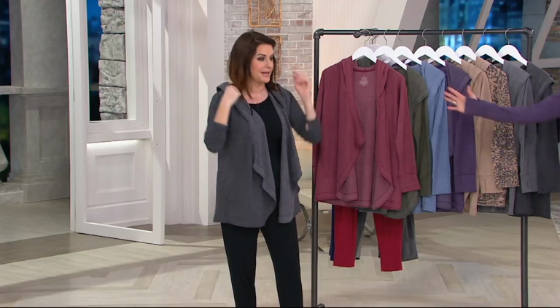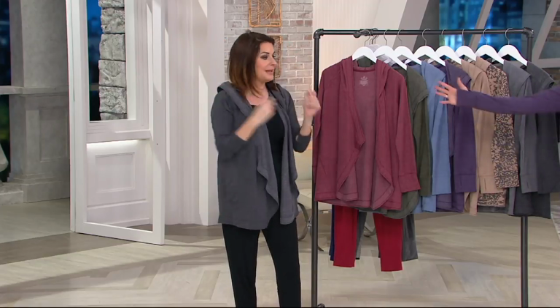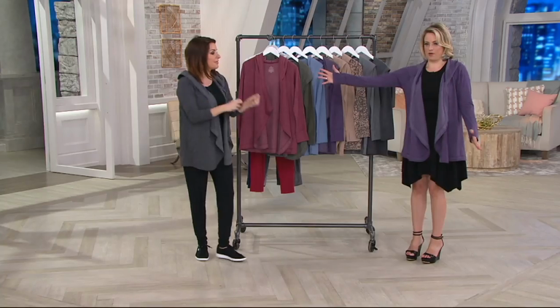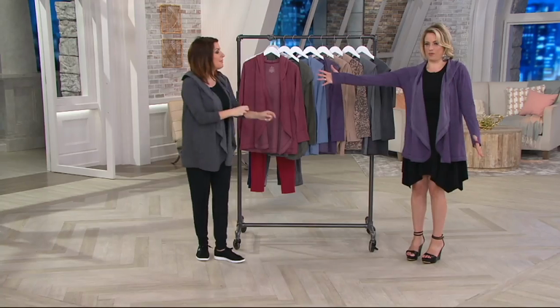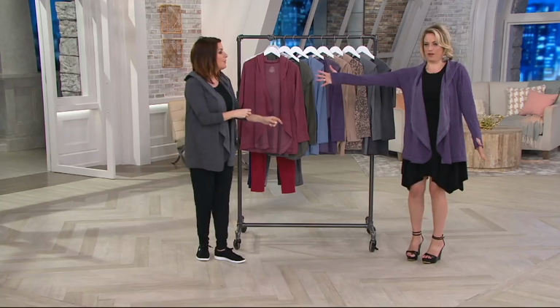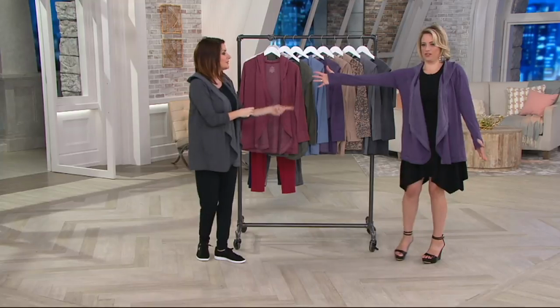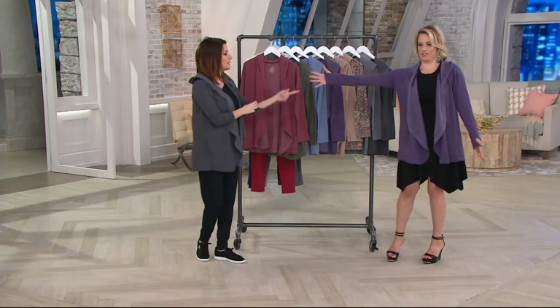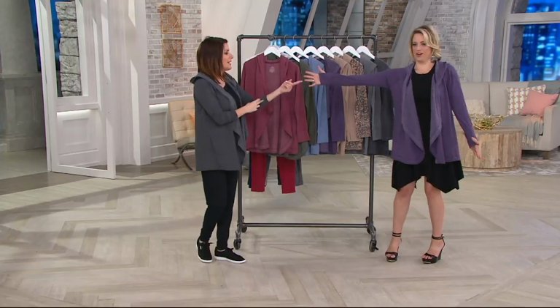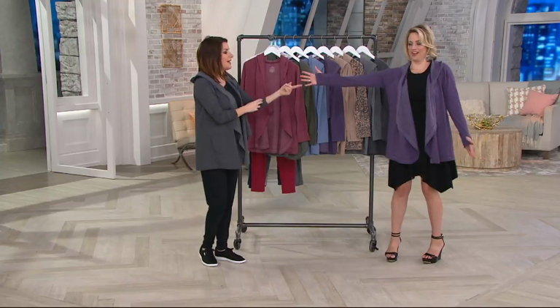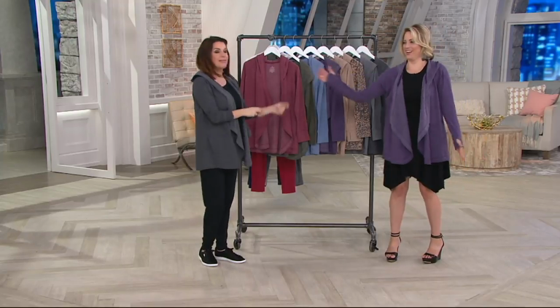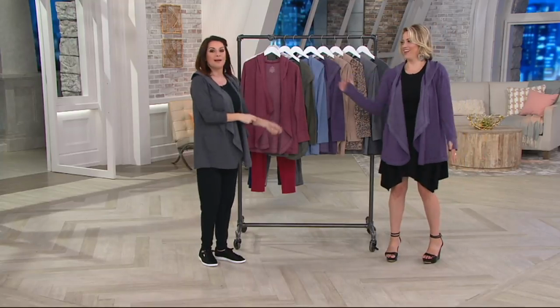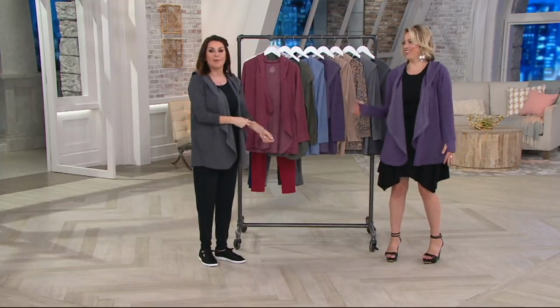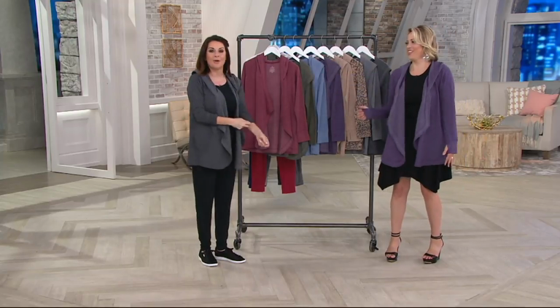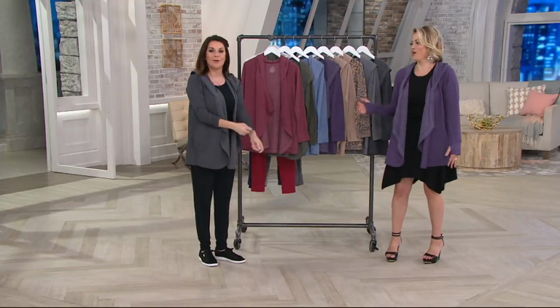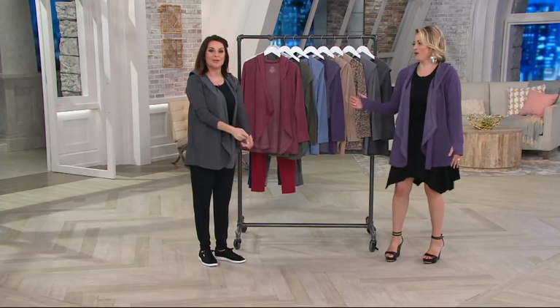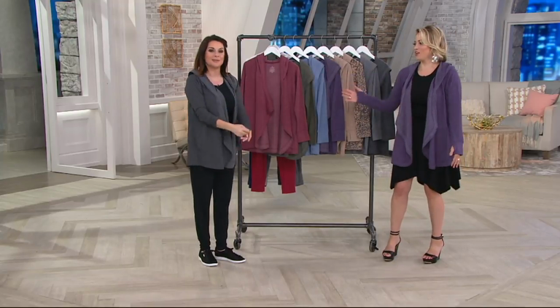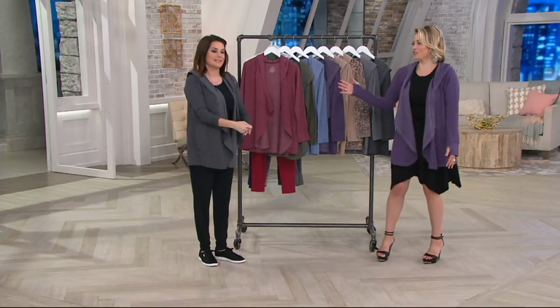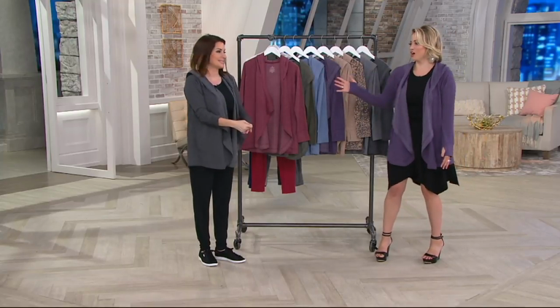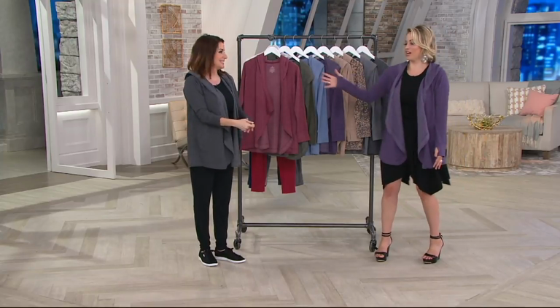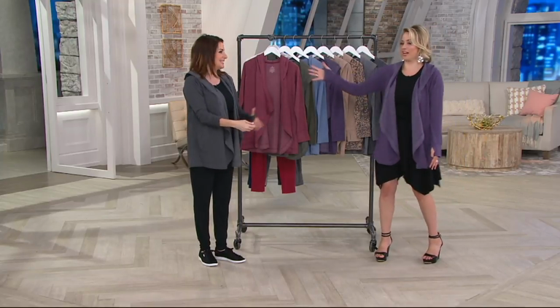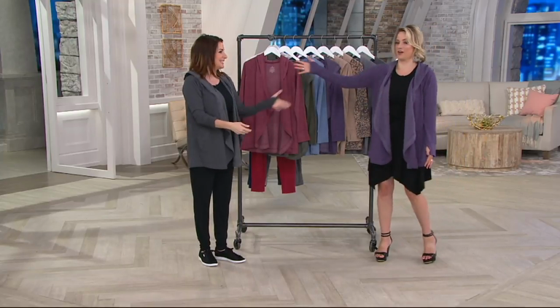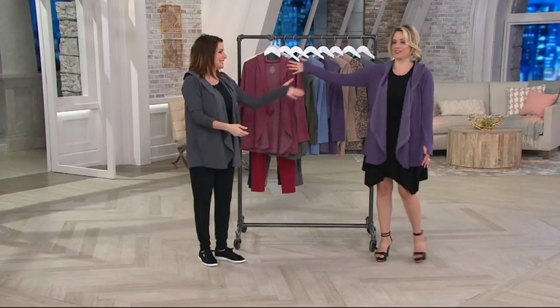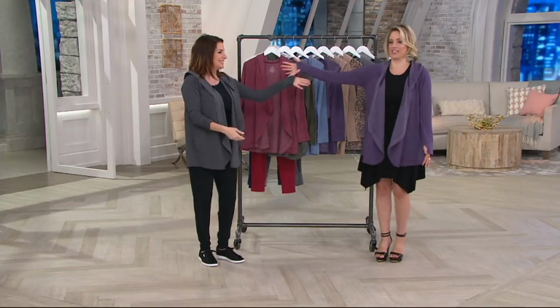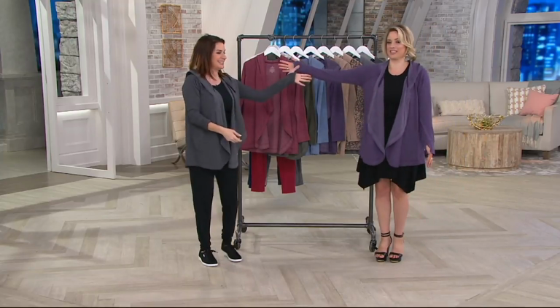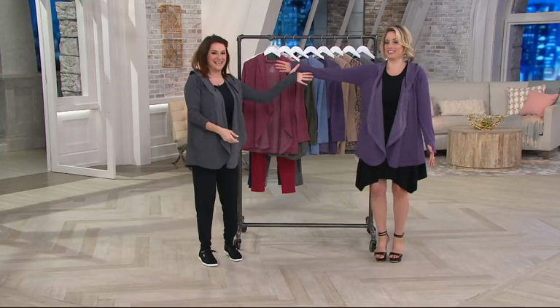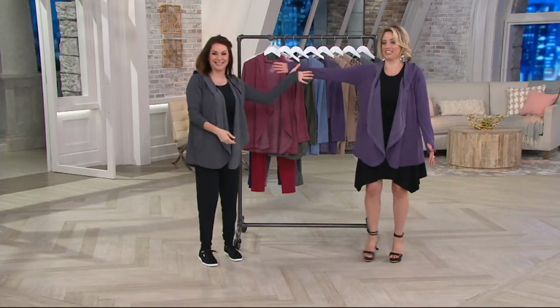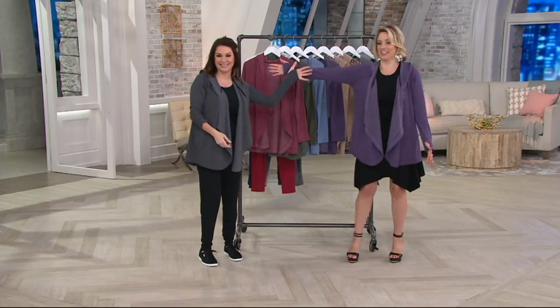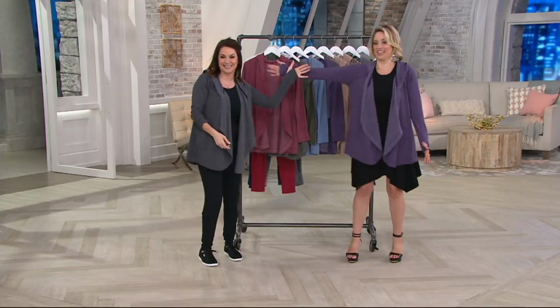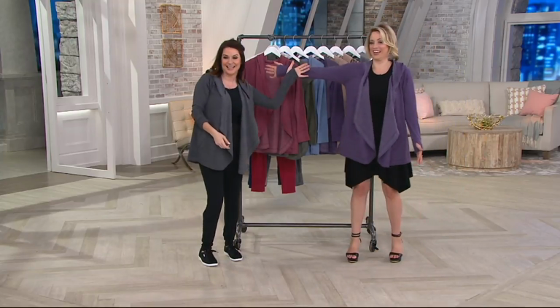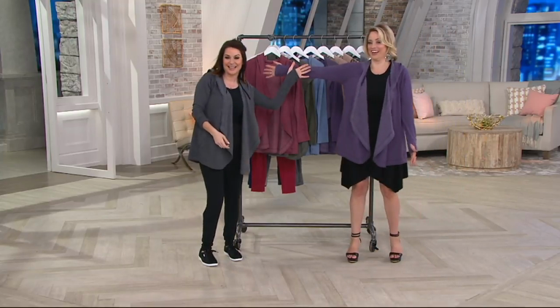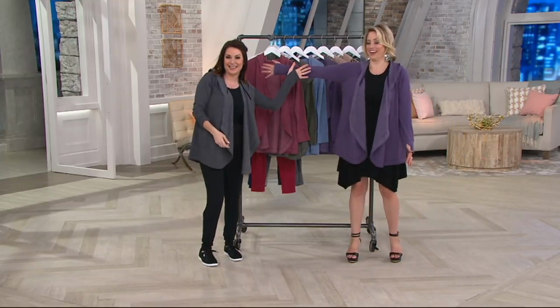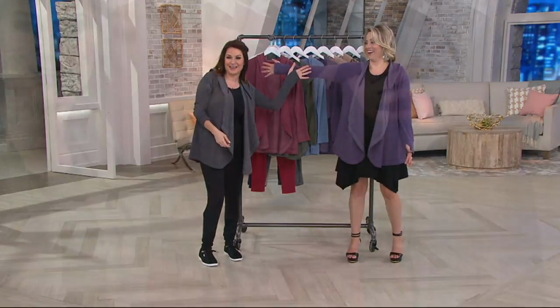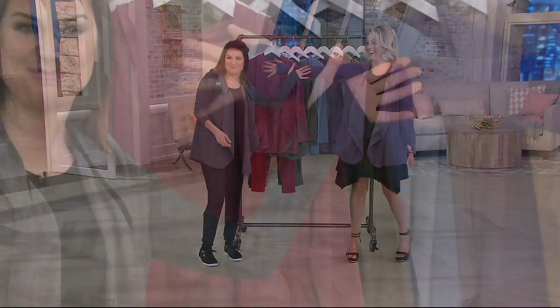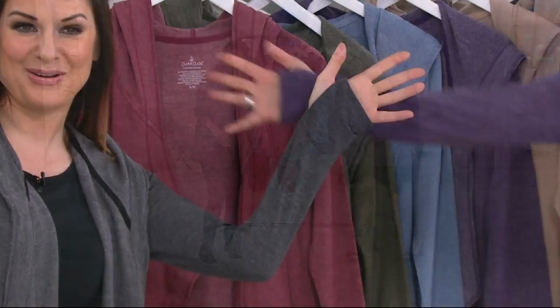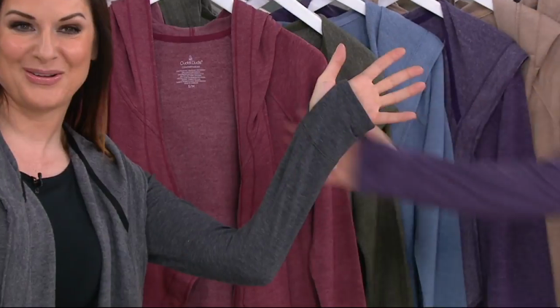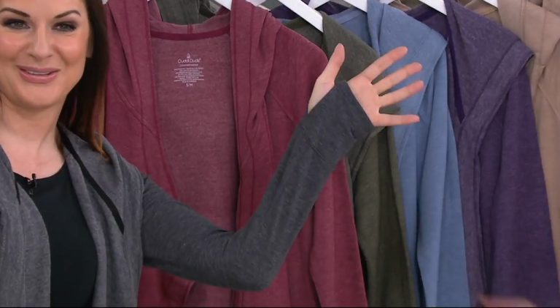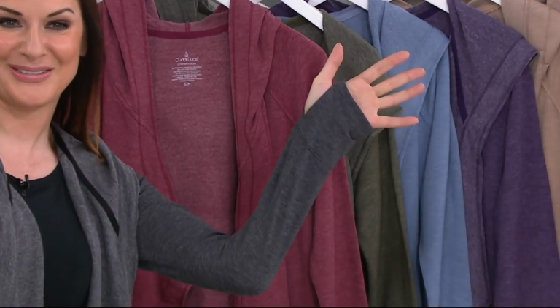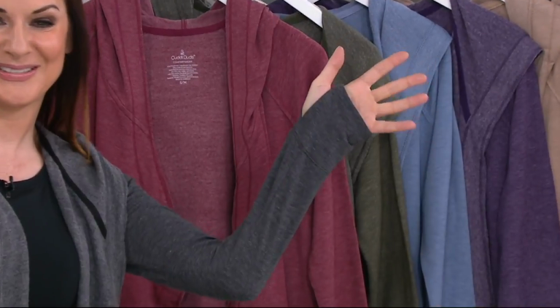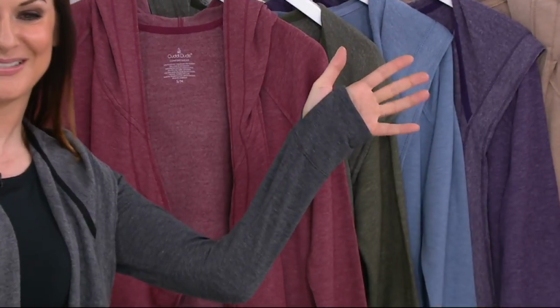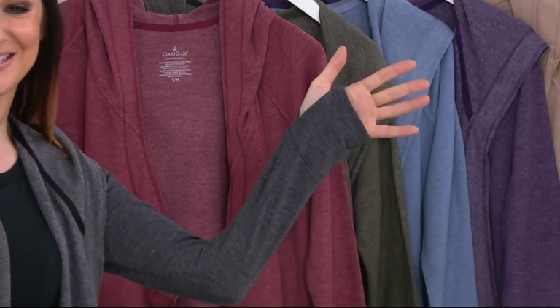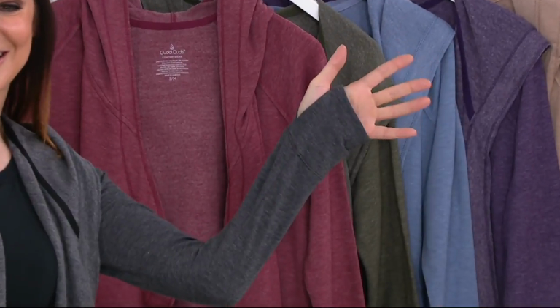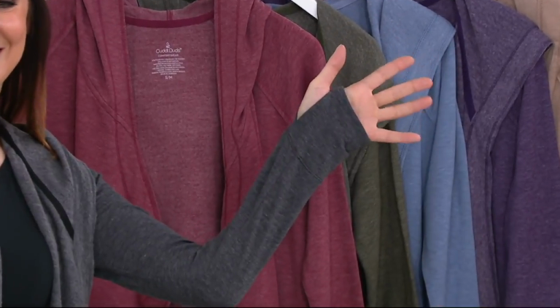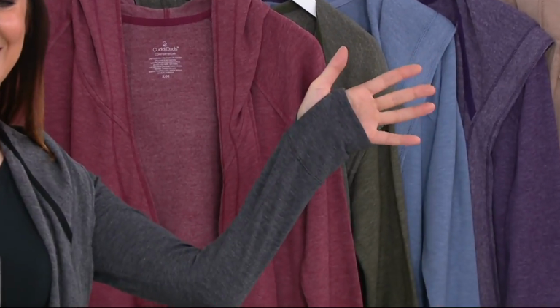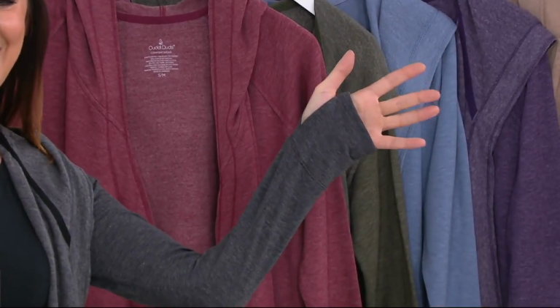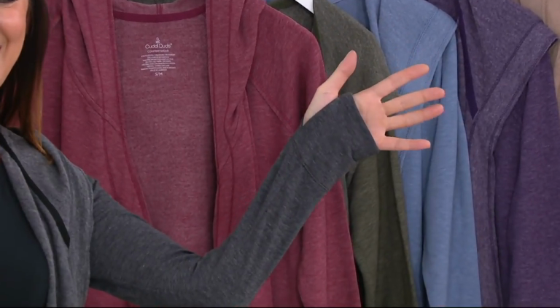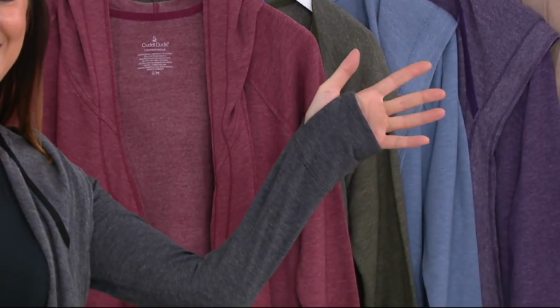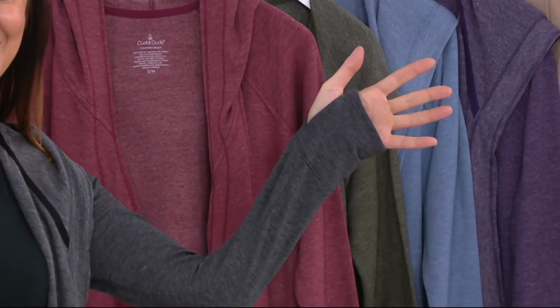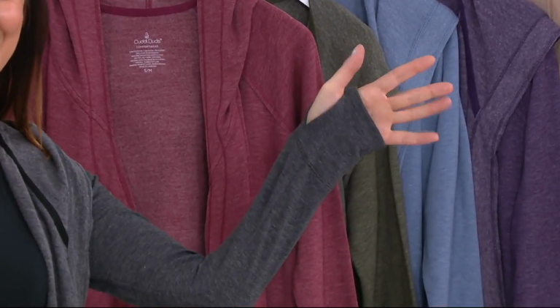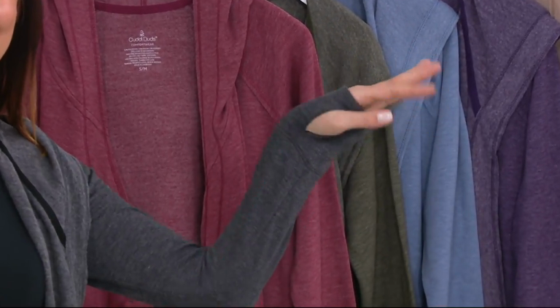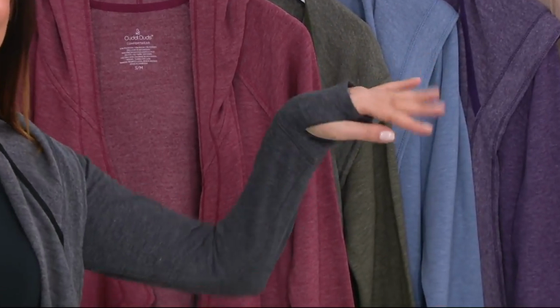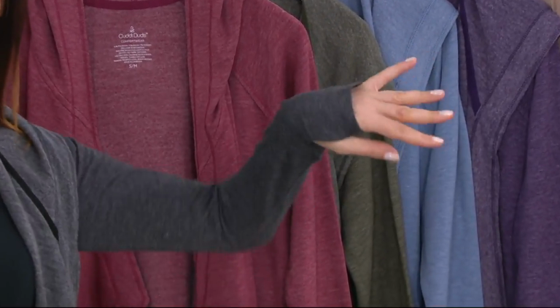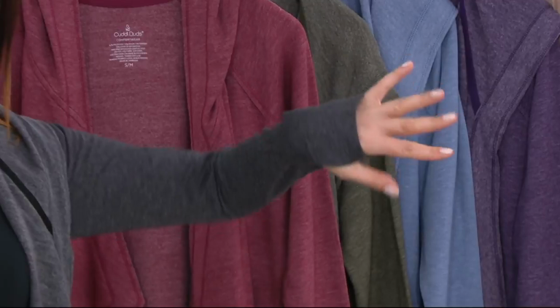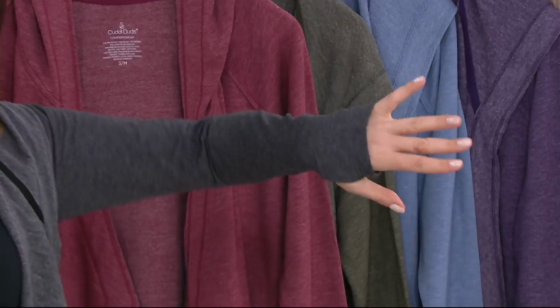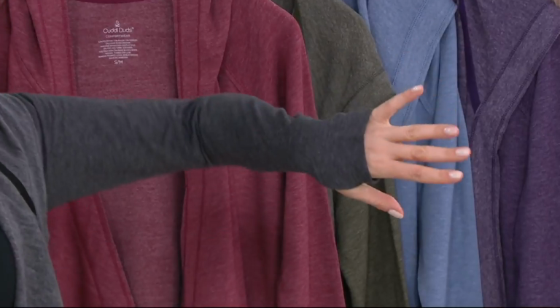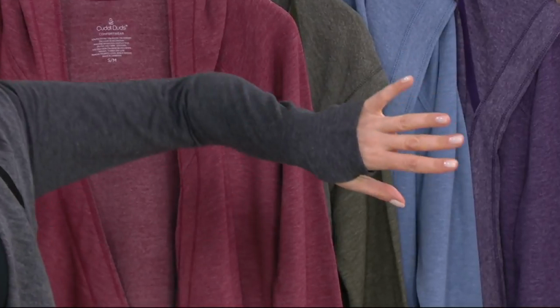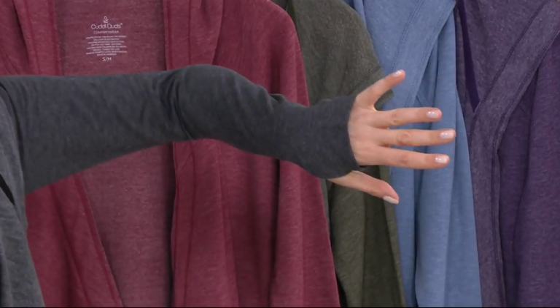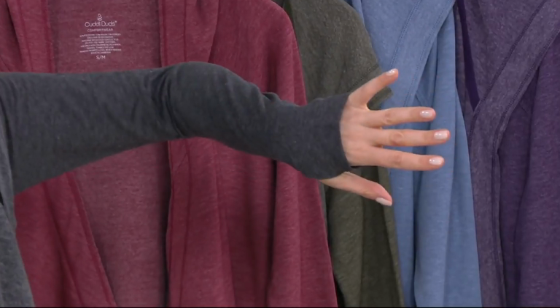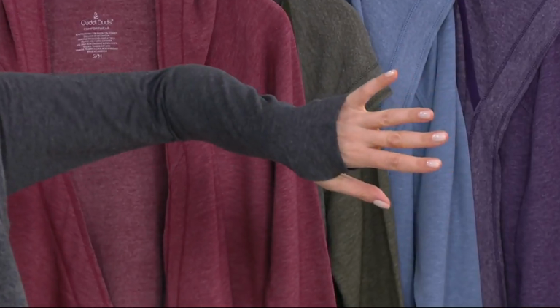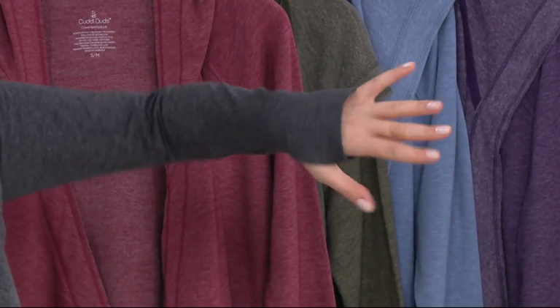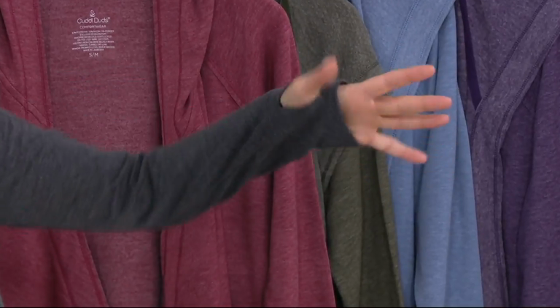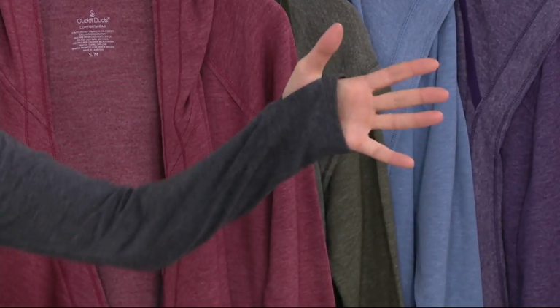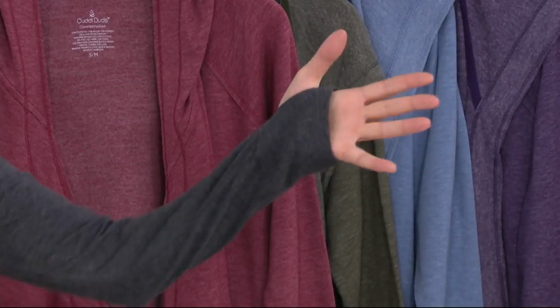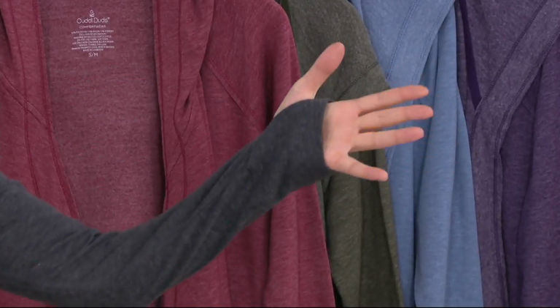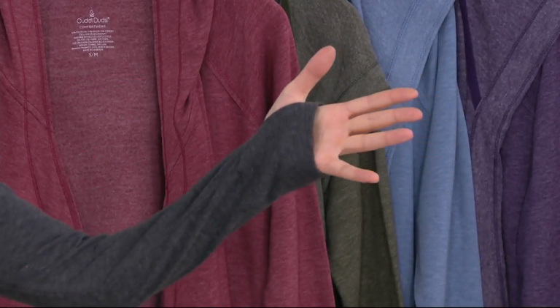And we also have thumb holes. Like, I was talking and then — thumb holes! Hello, gorgeous. Those are fun, they're great.